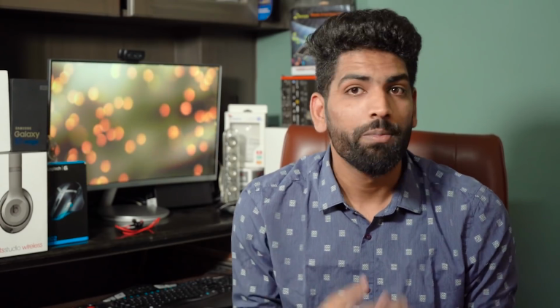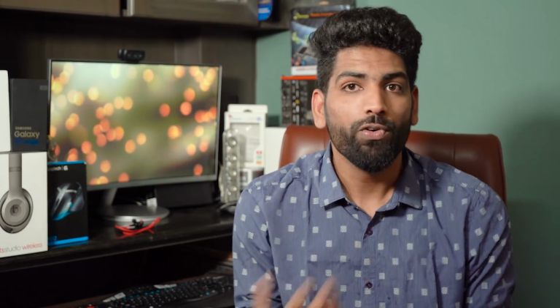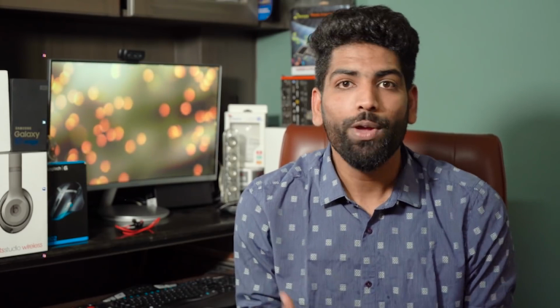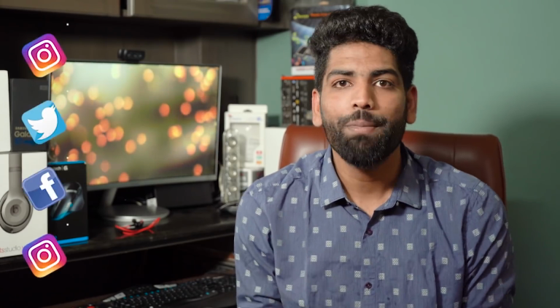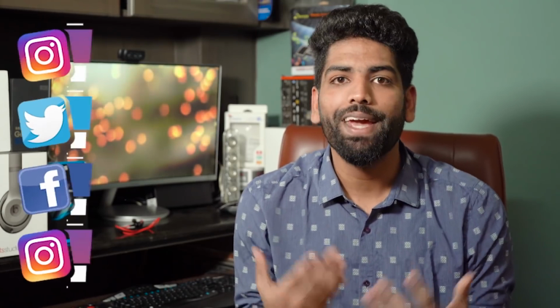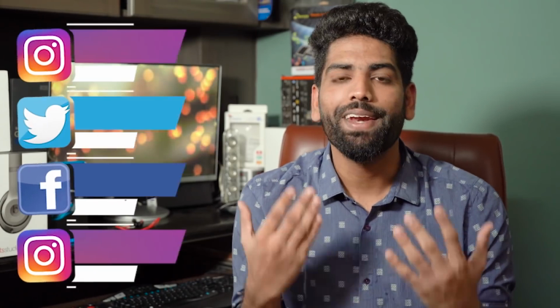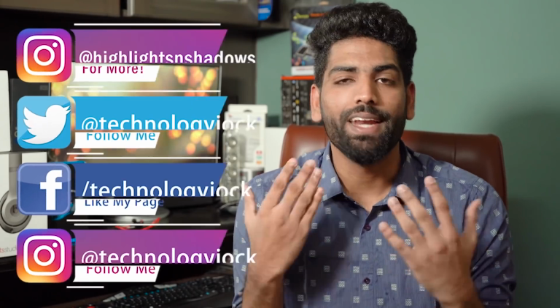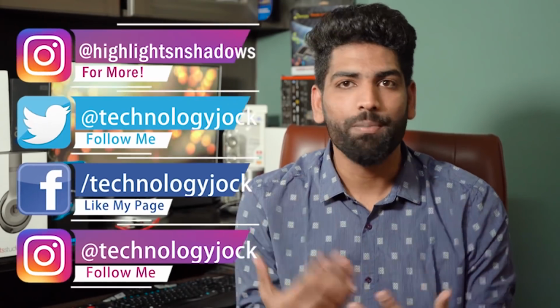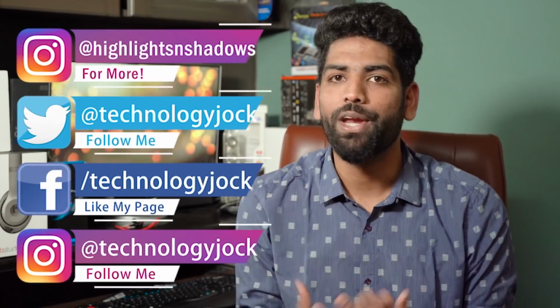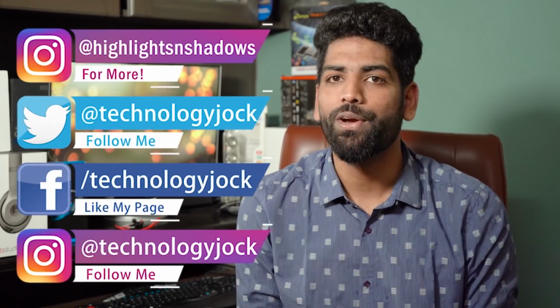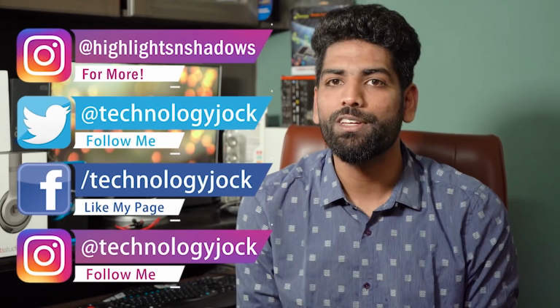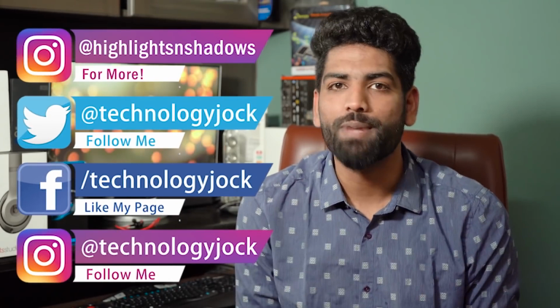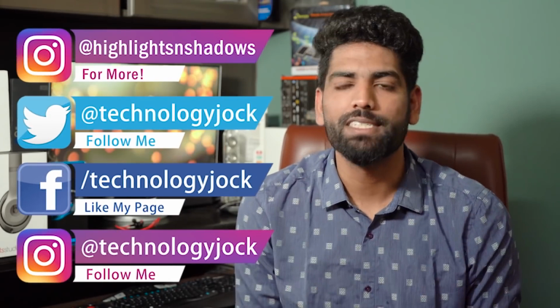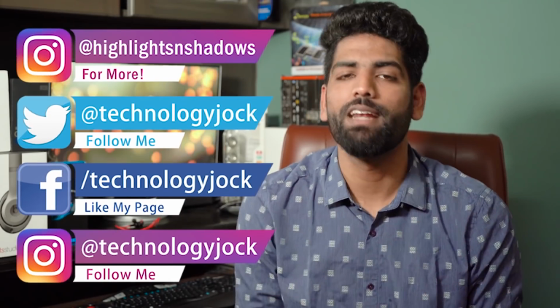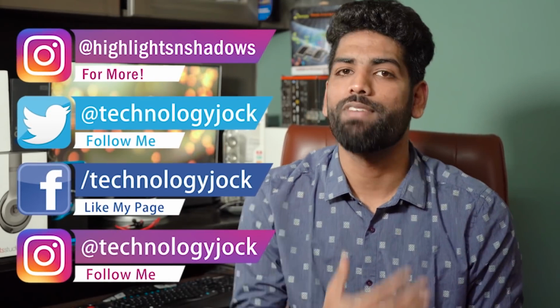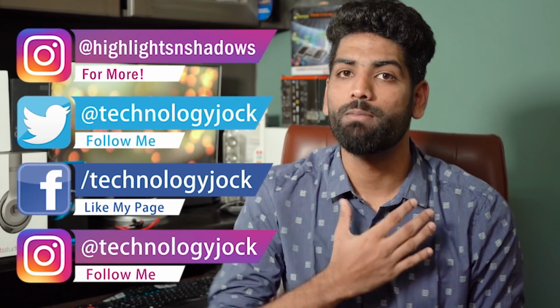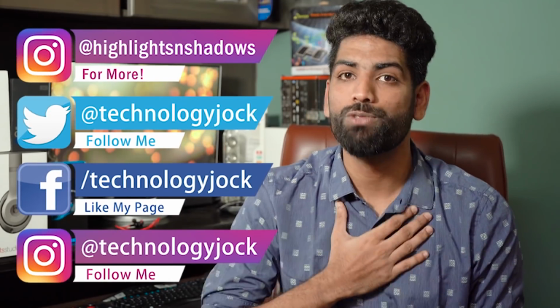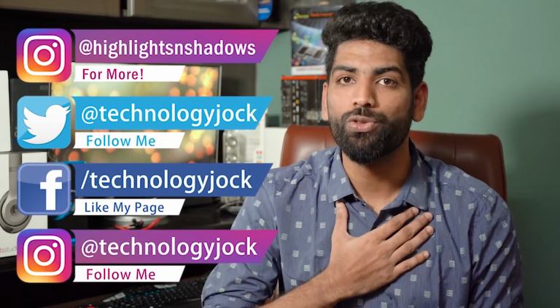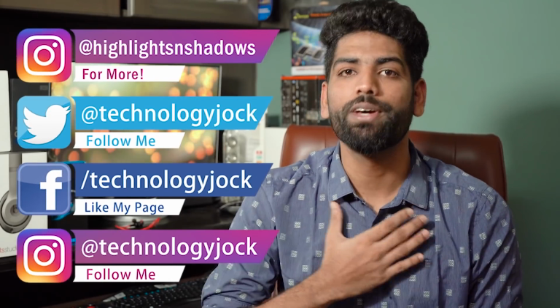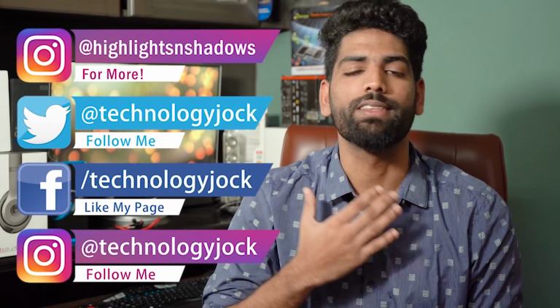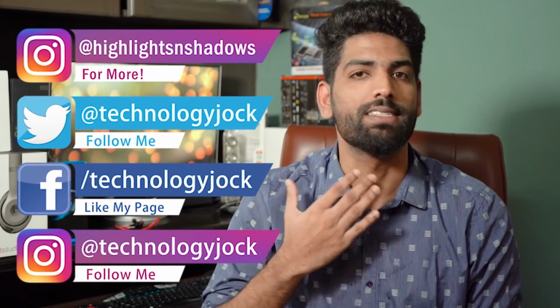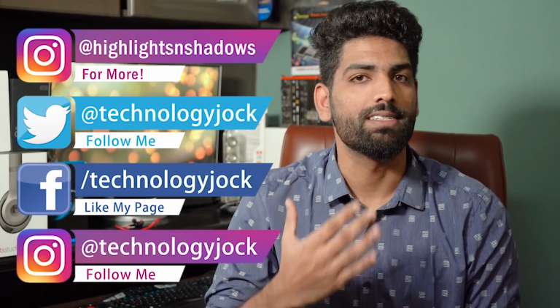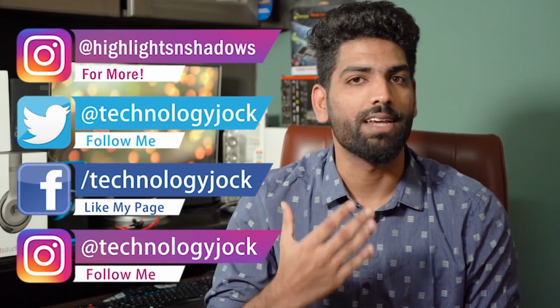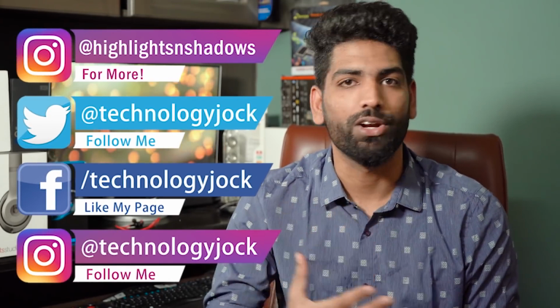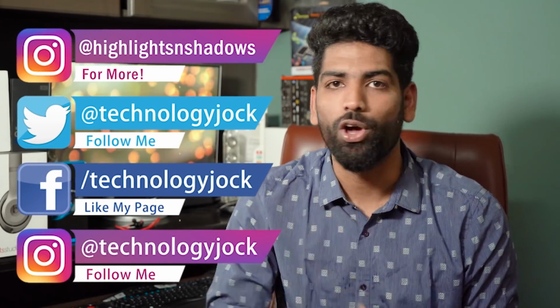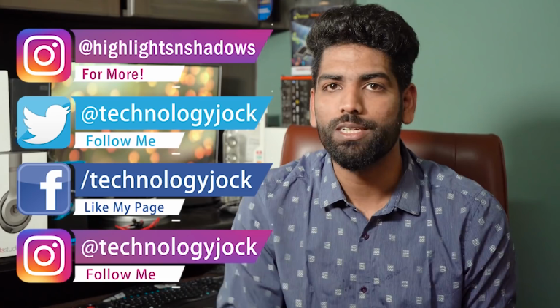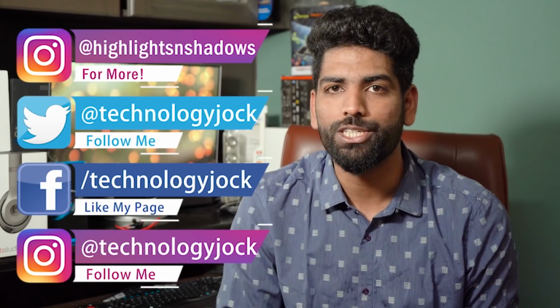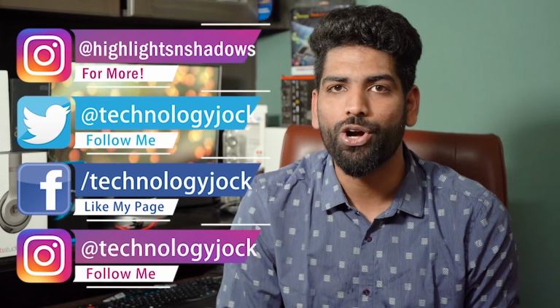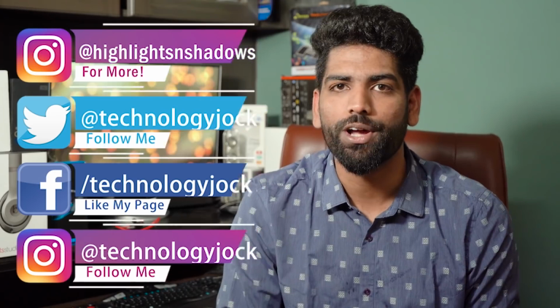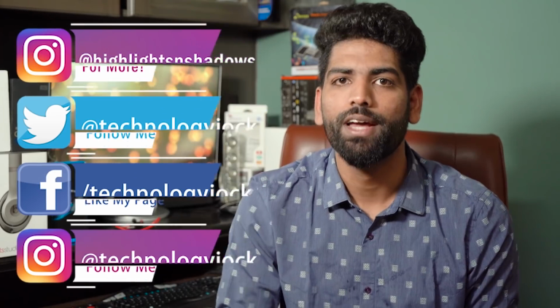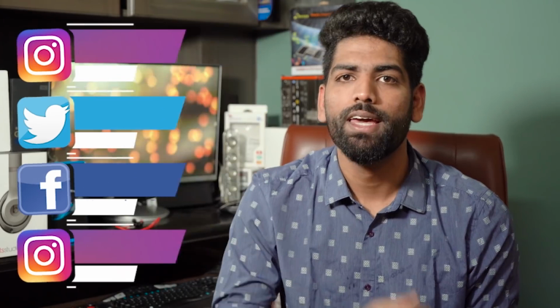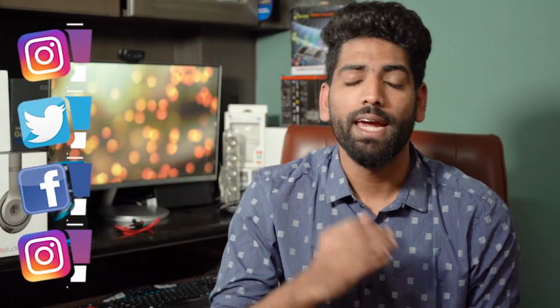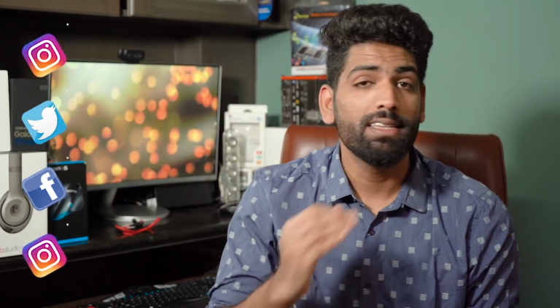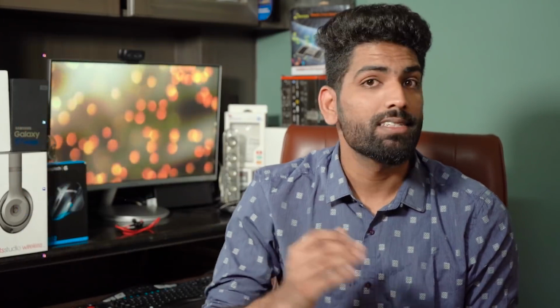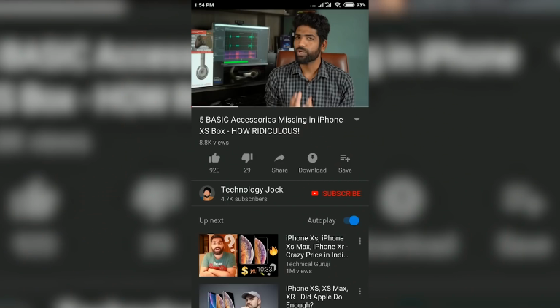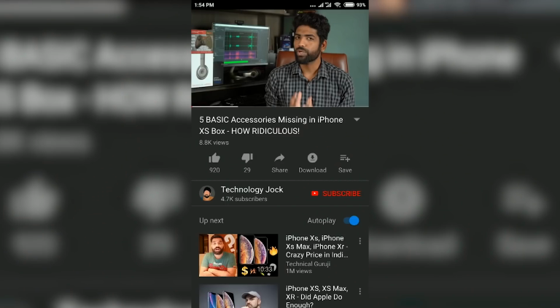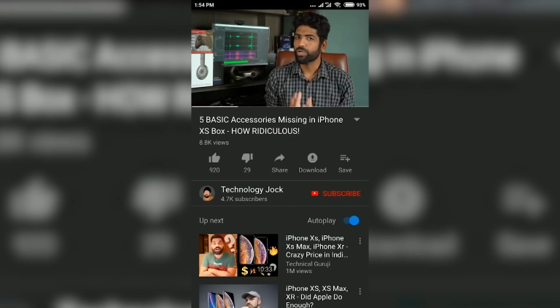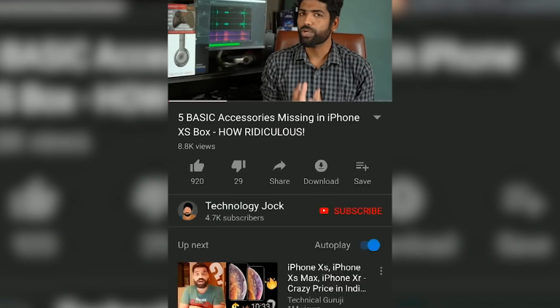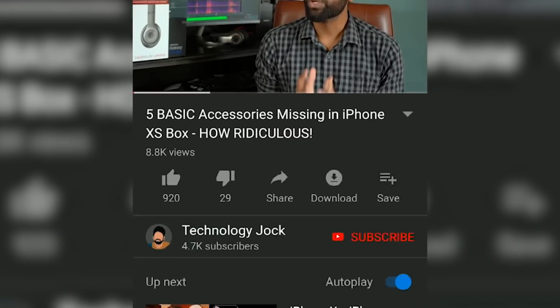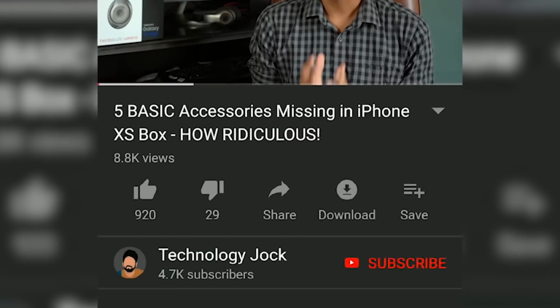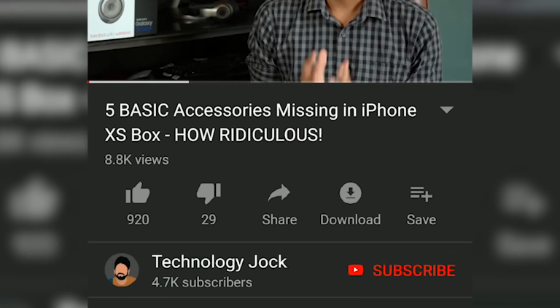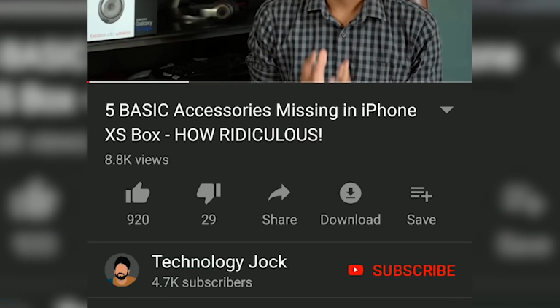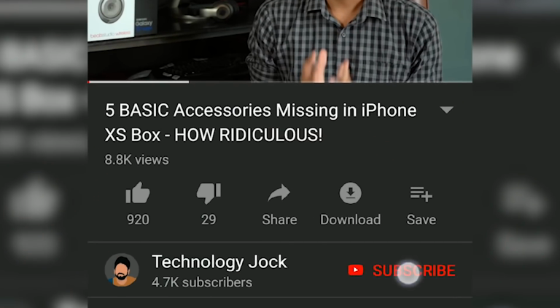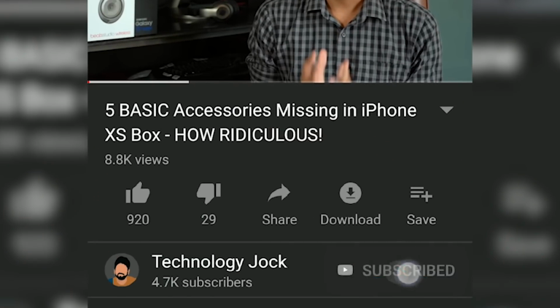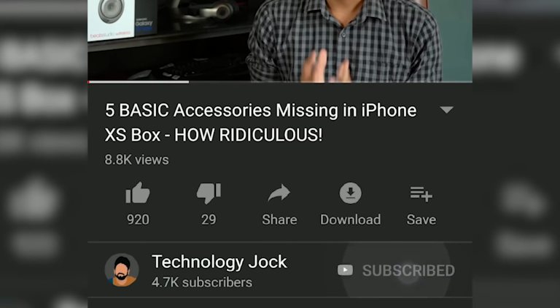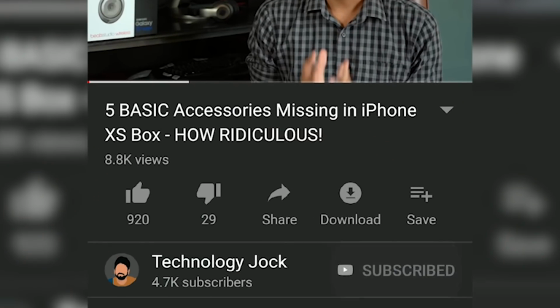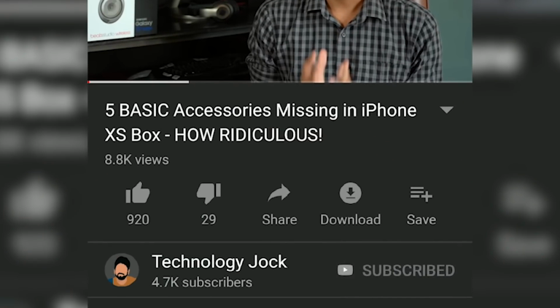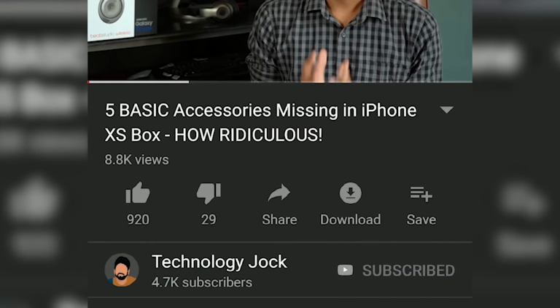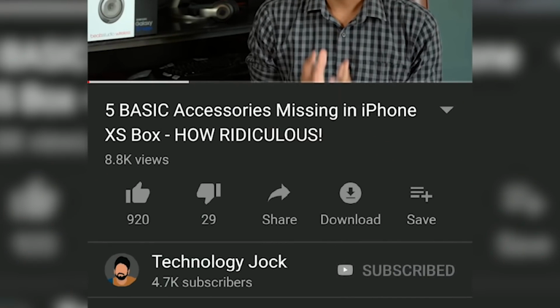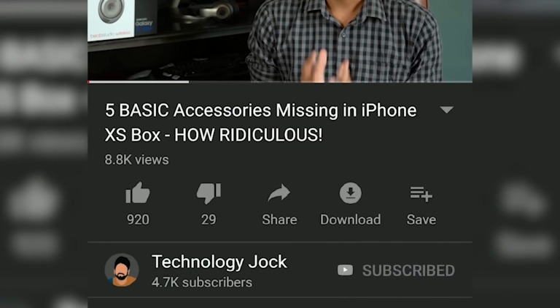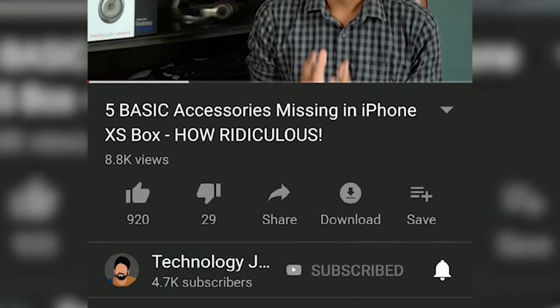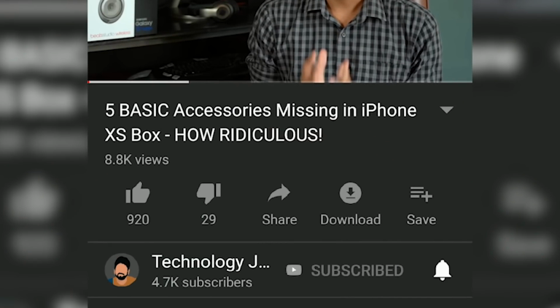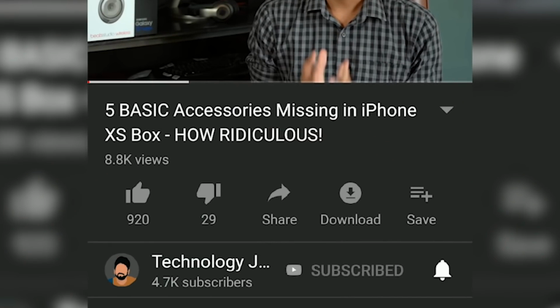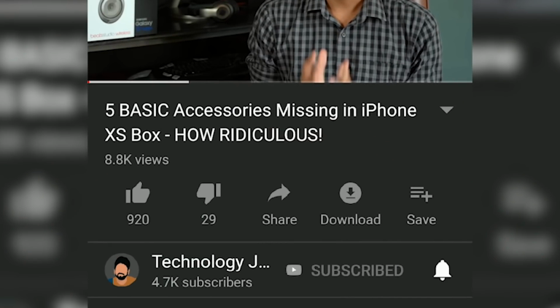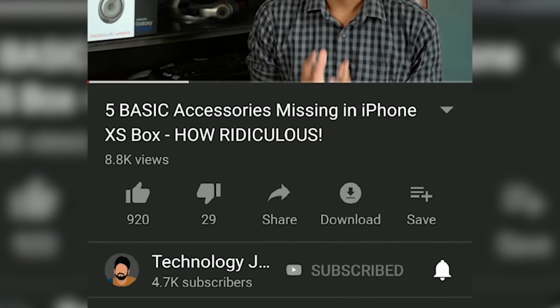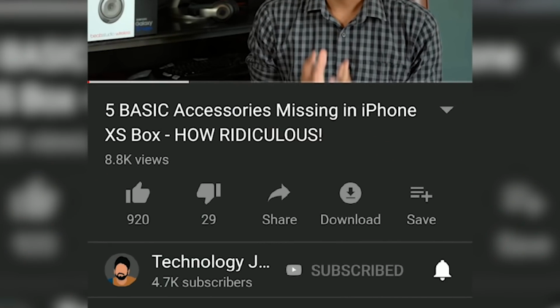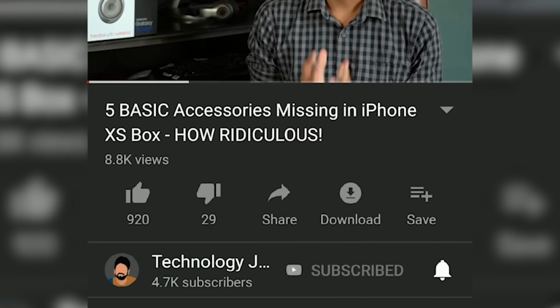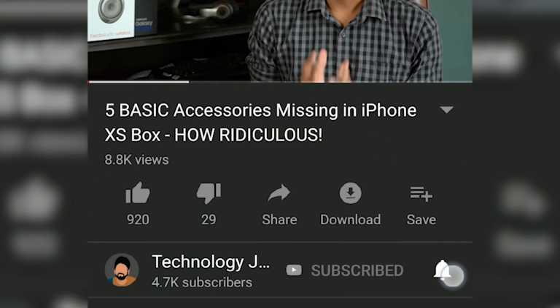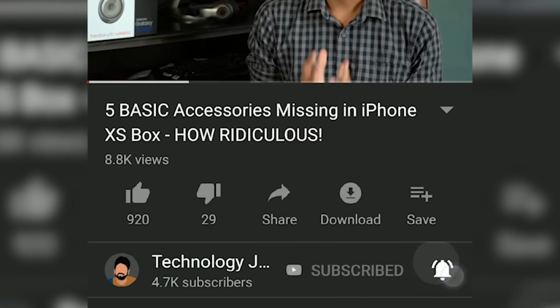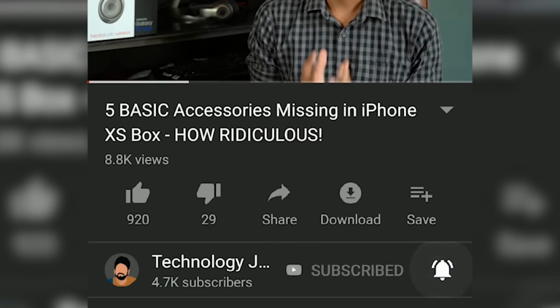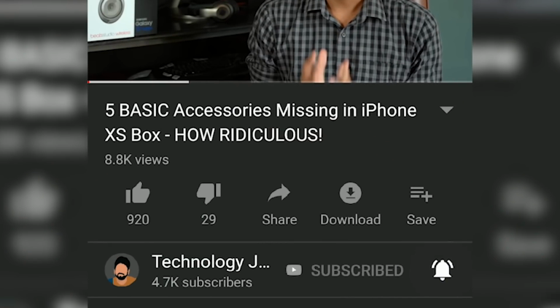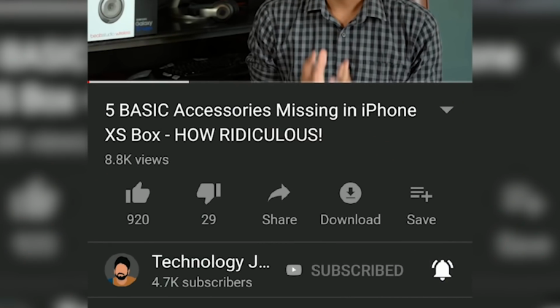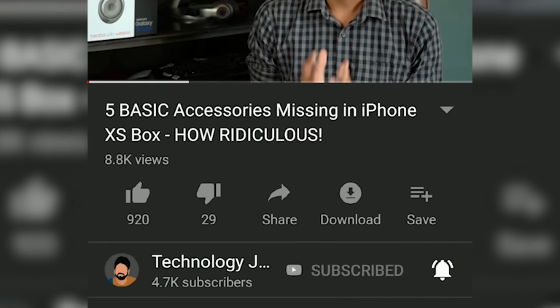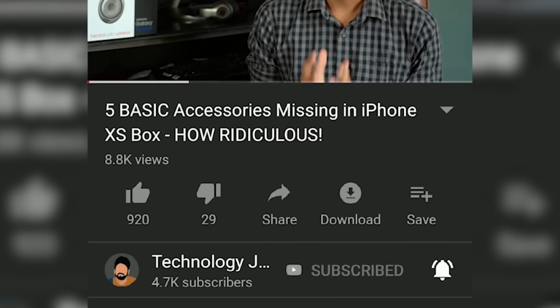Before we begin, let me introduce myself. I am Sundar. This is Technology Jock — hit the subscribe button and the bell icon to get regular video updates from the channel.